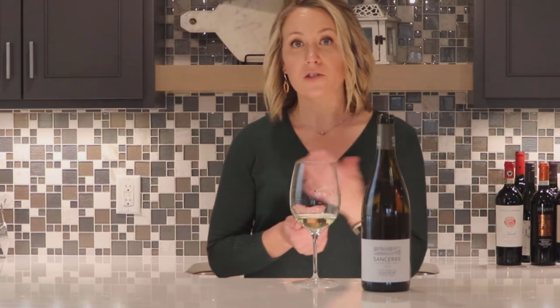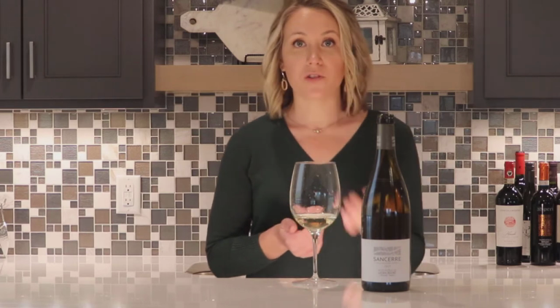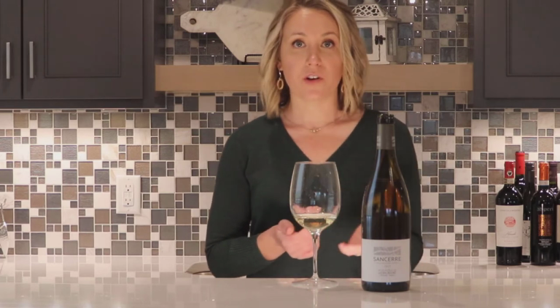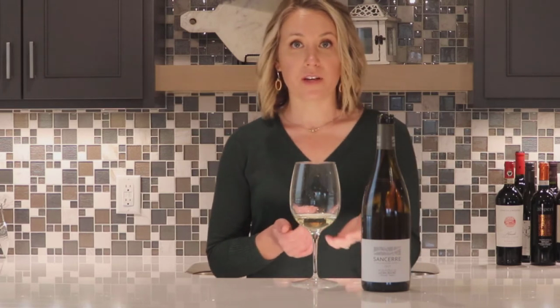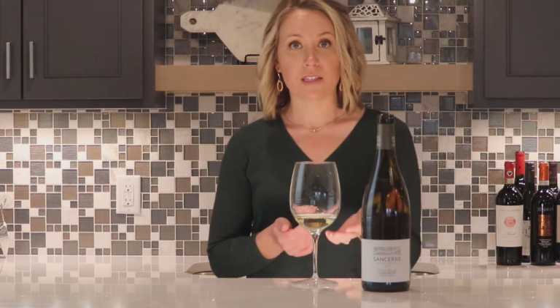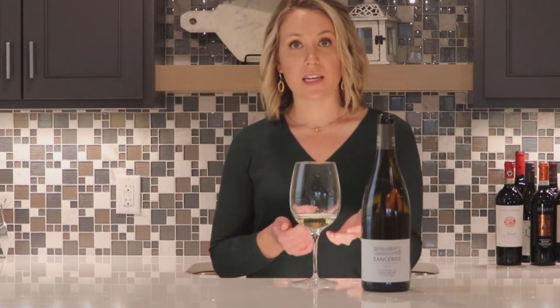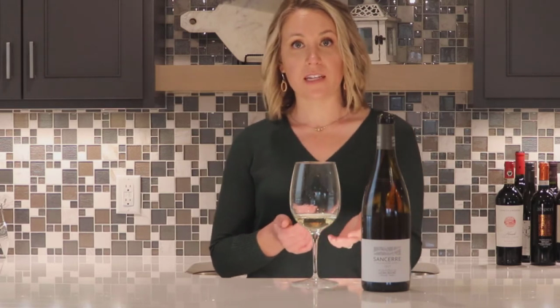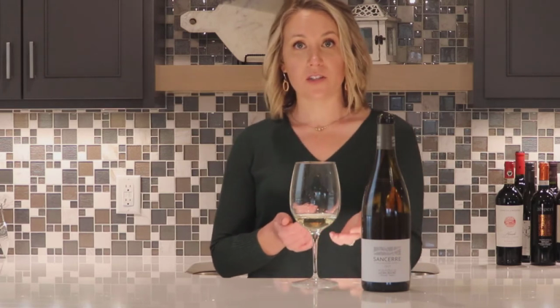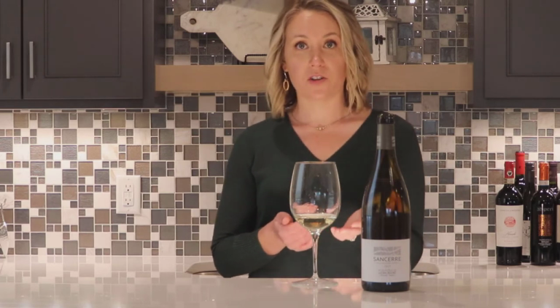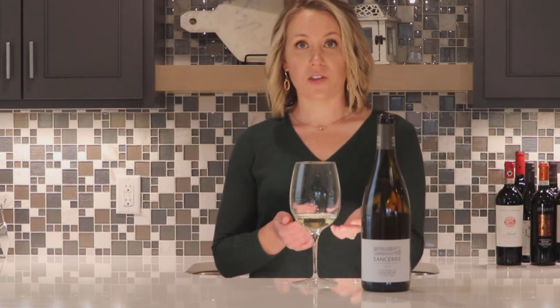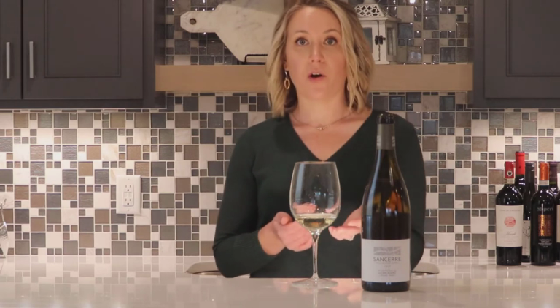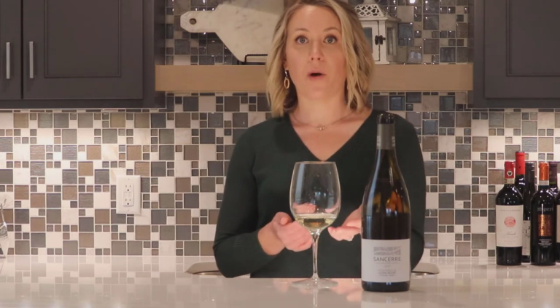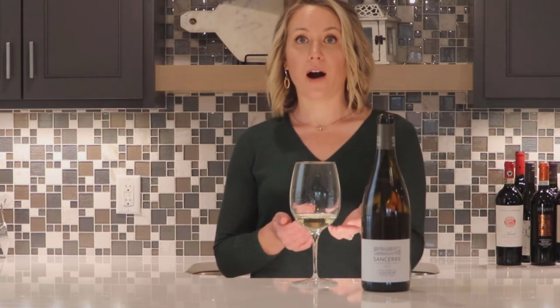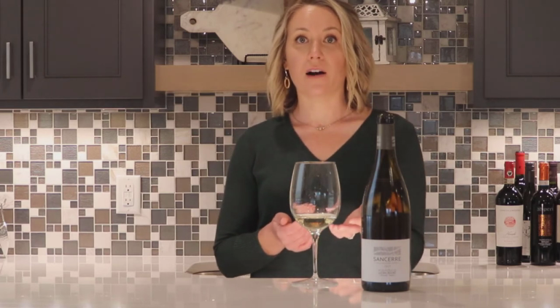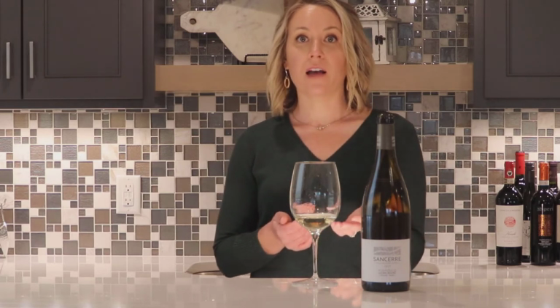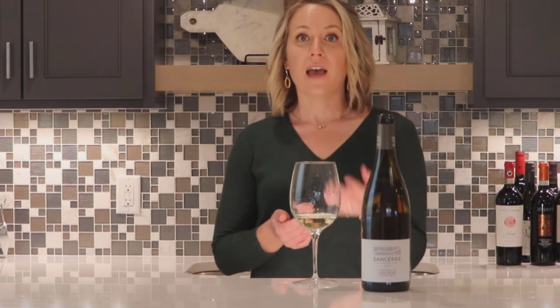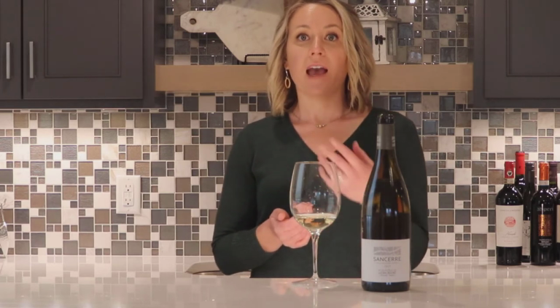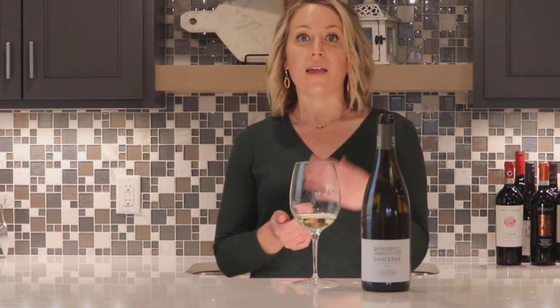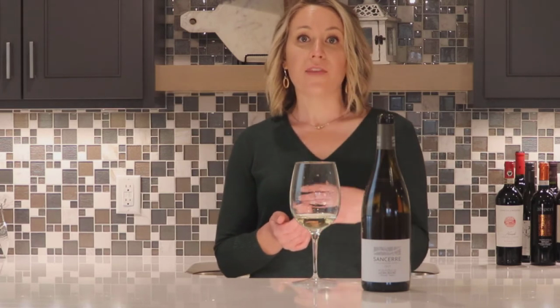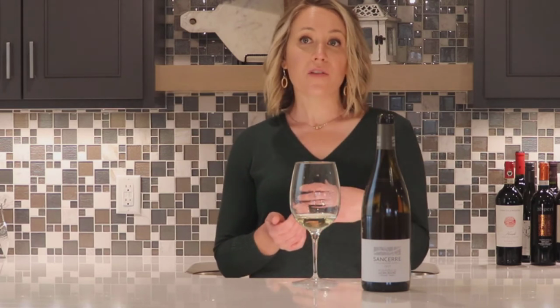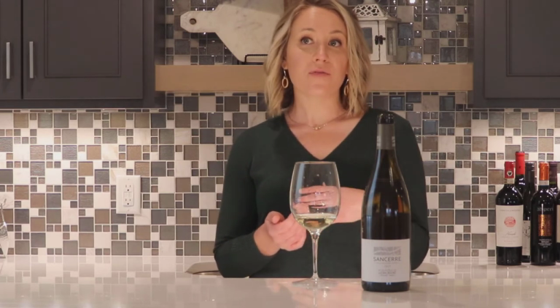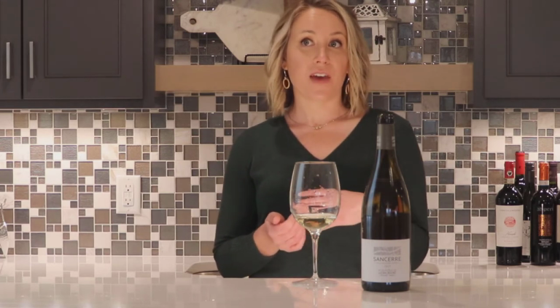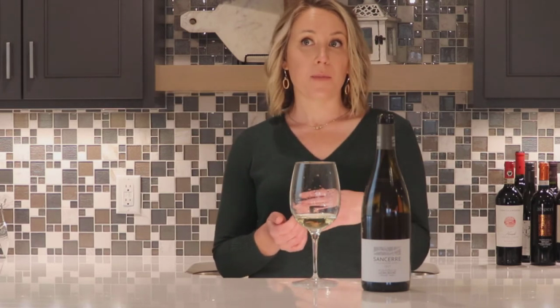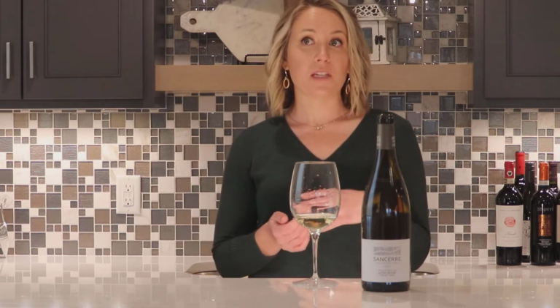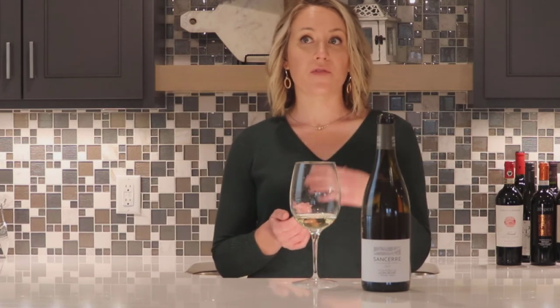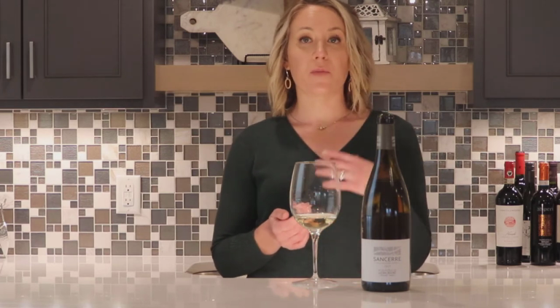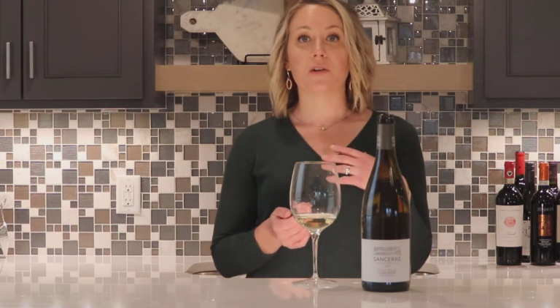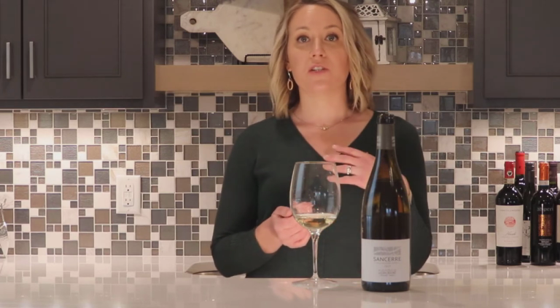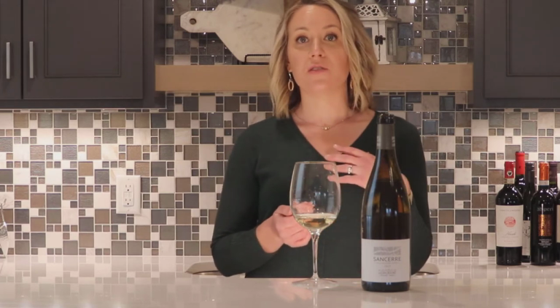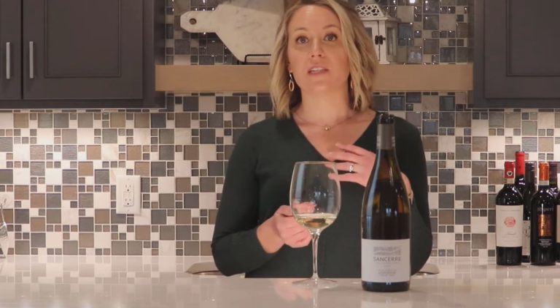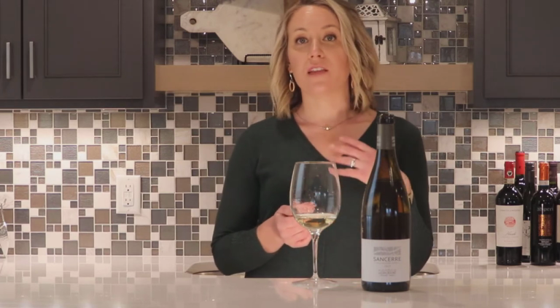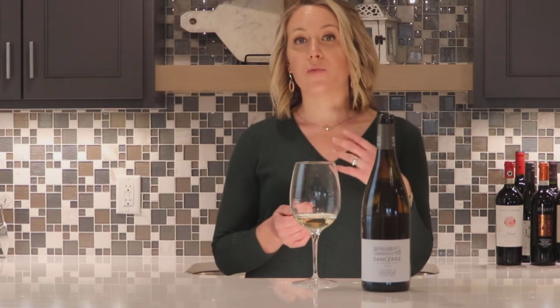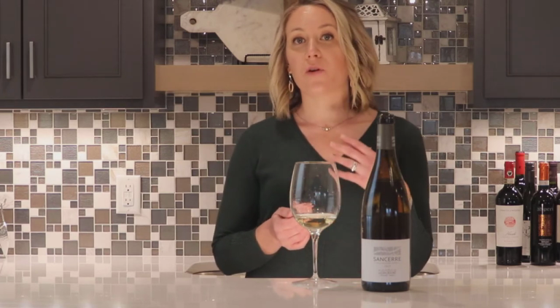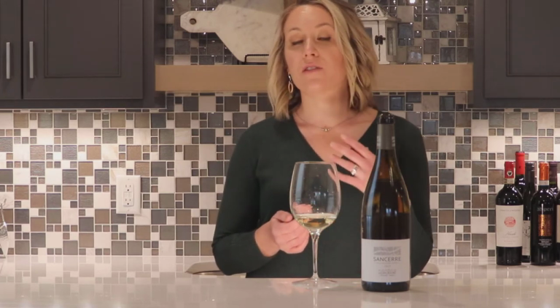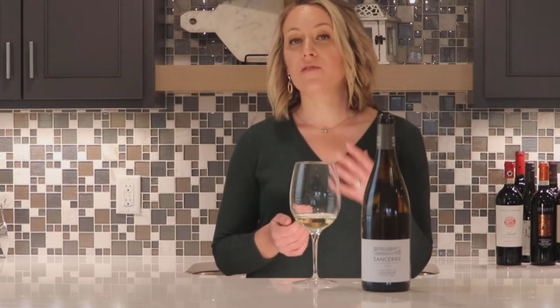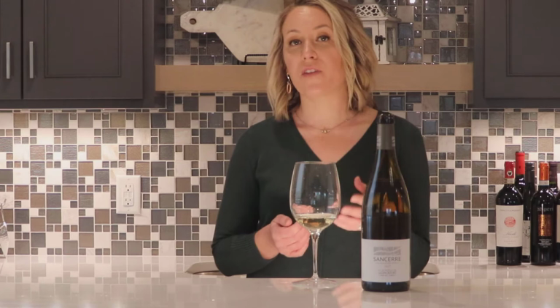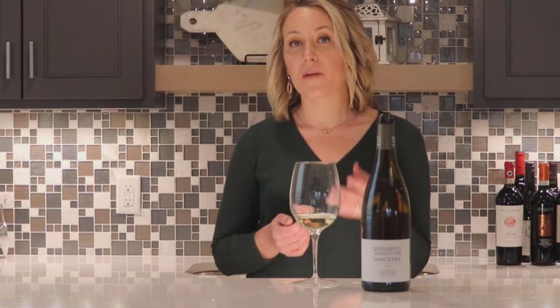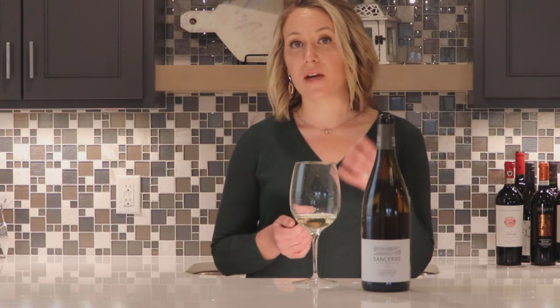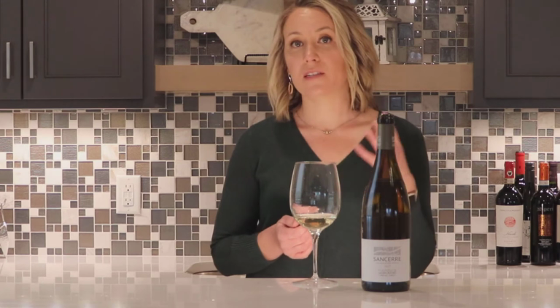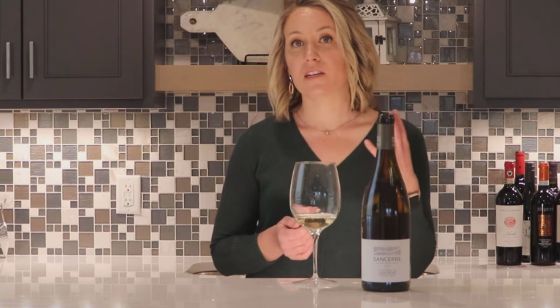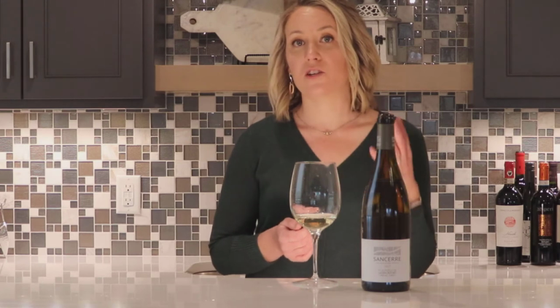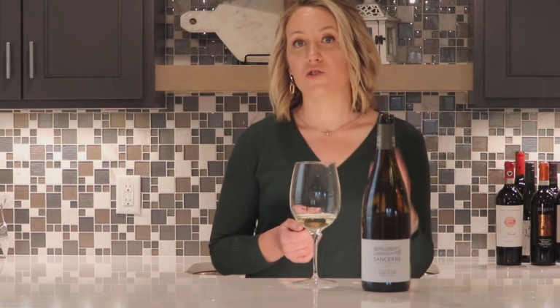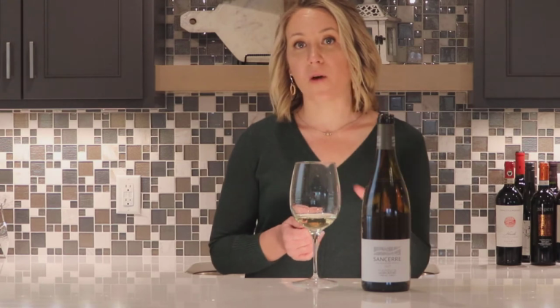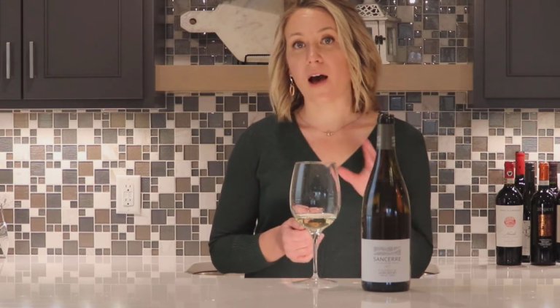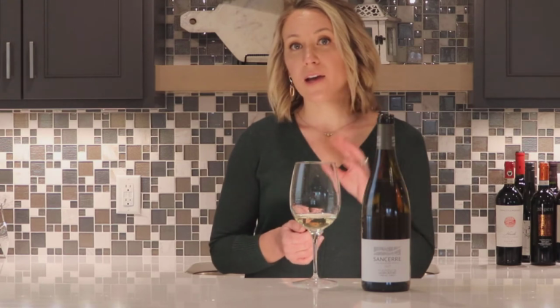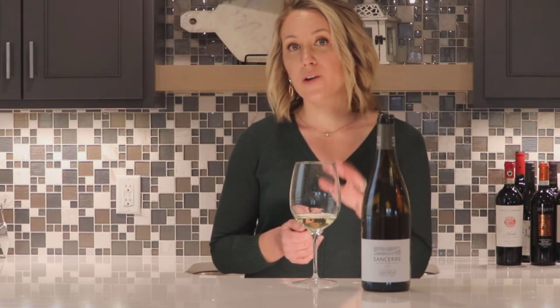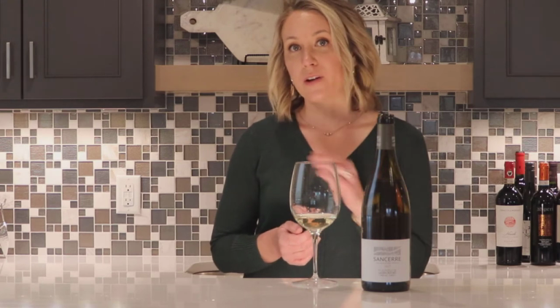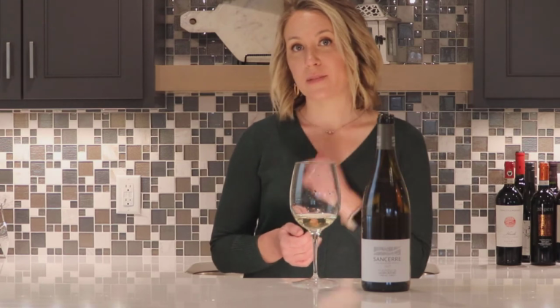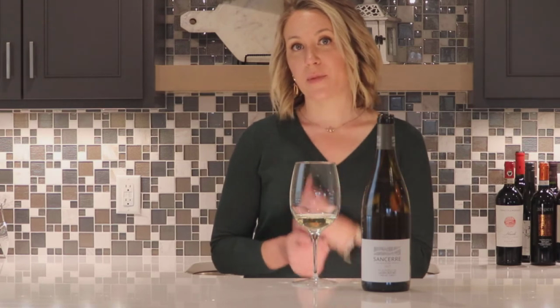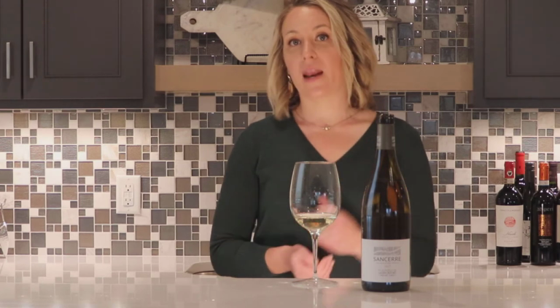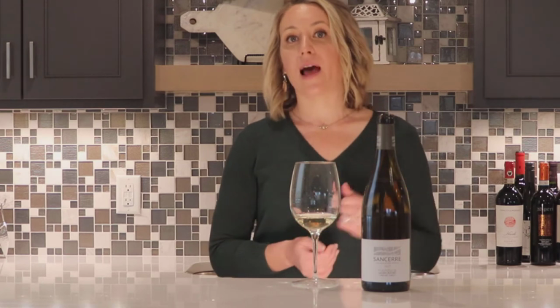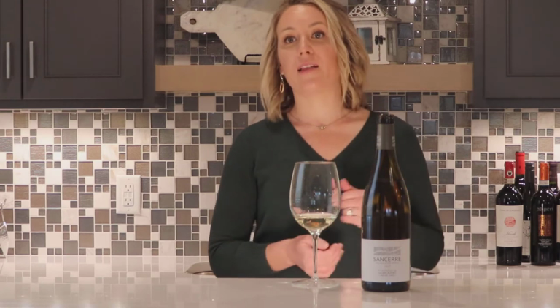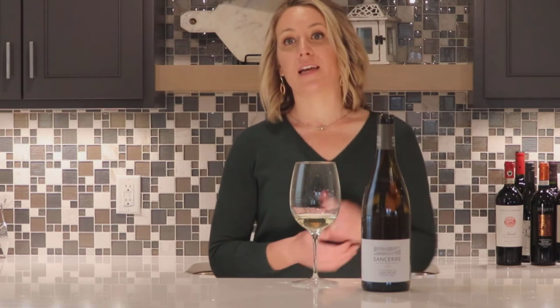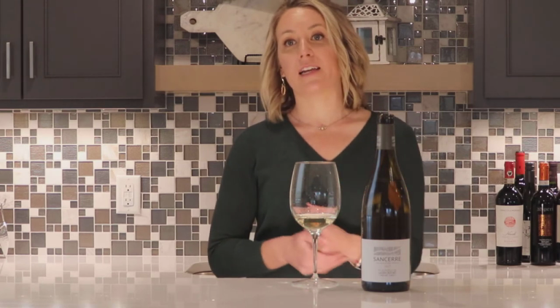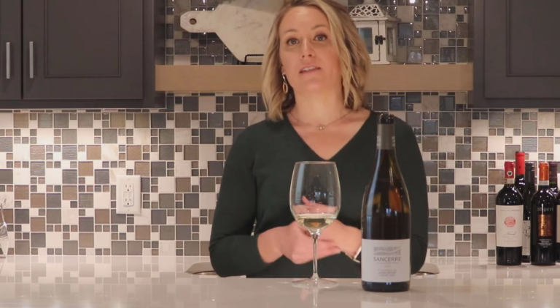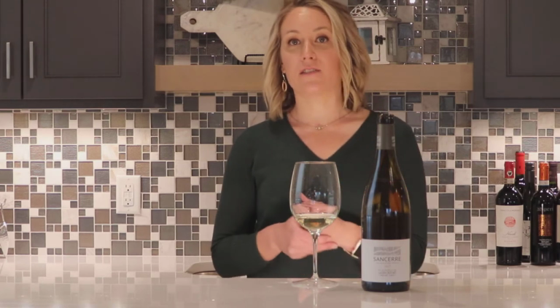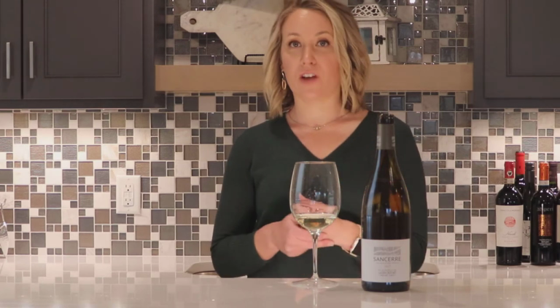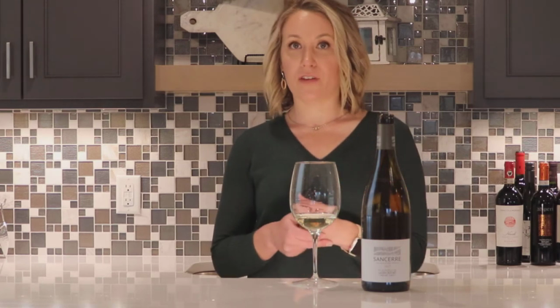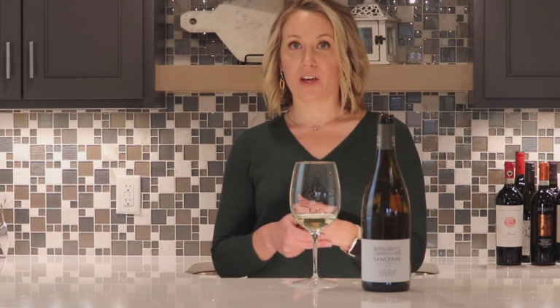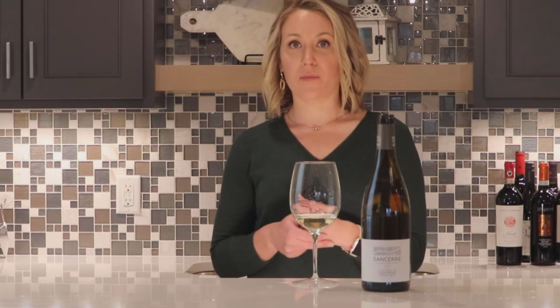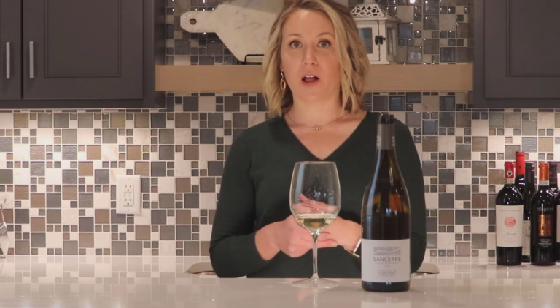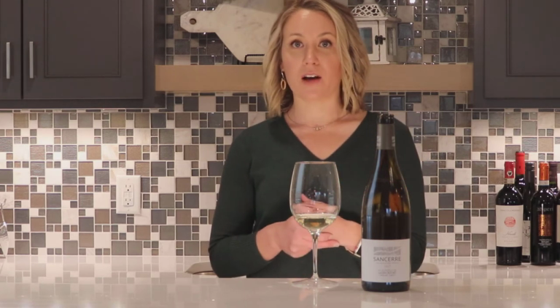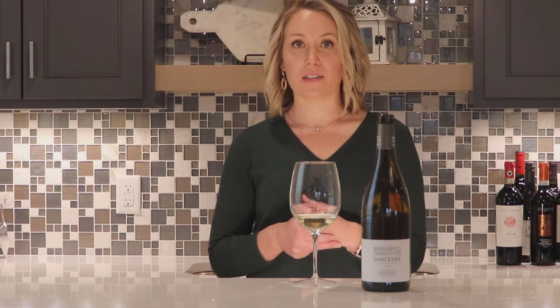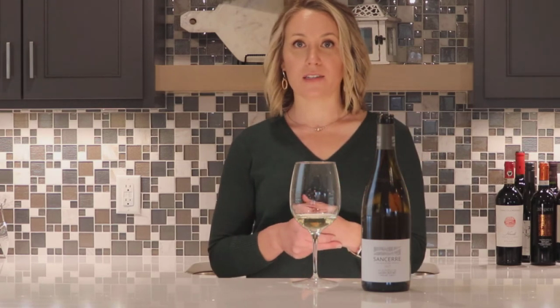Sancerre is also known as the eastern Loire, and they're famous for producing the world's great dry, crisp, and elegant Sauvignon Blancs.